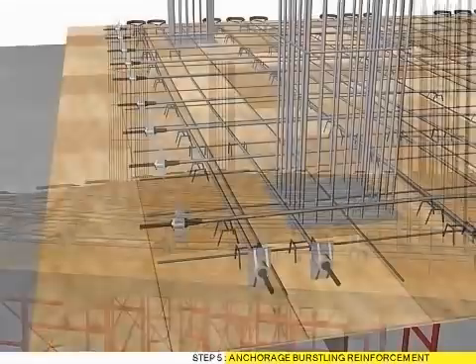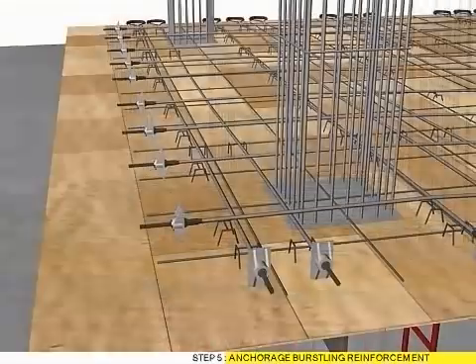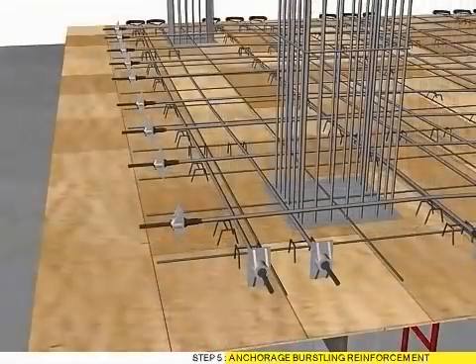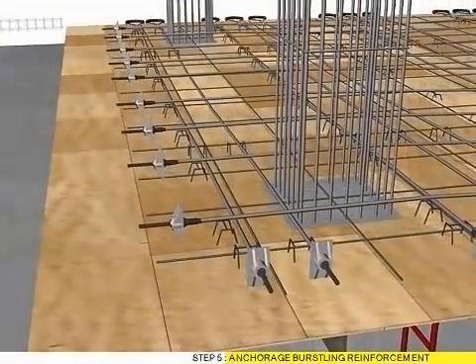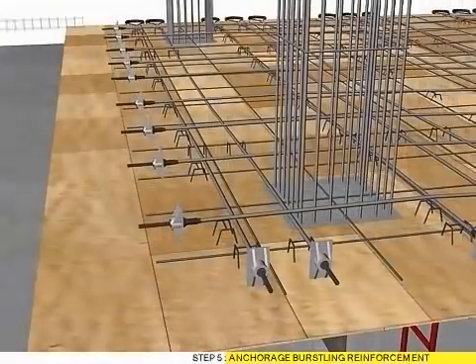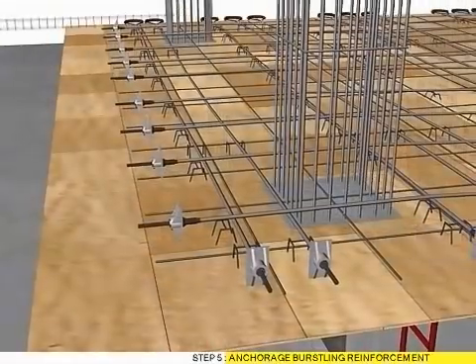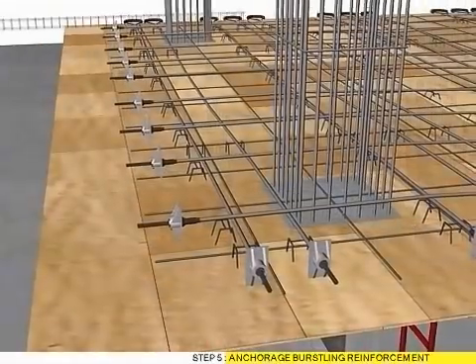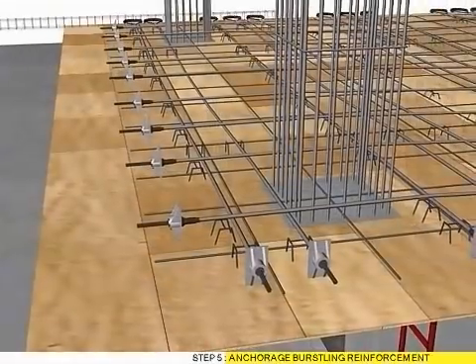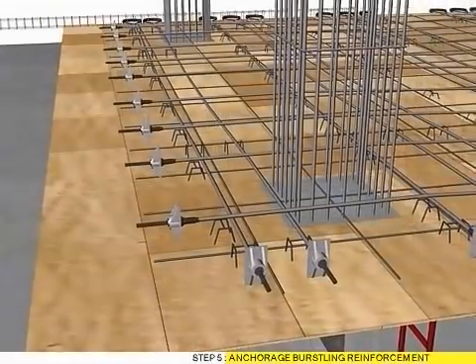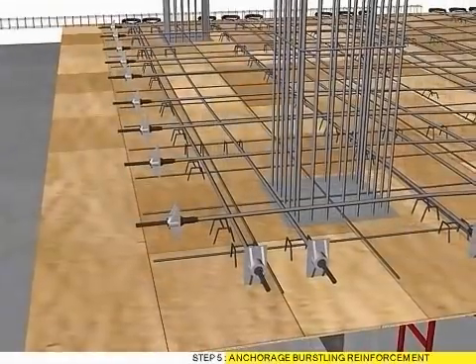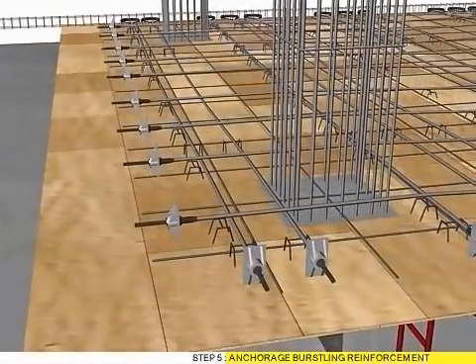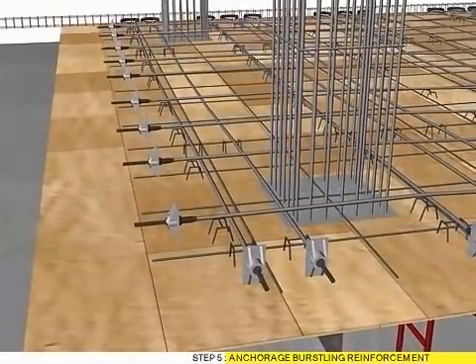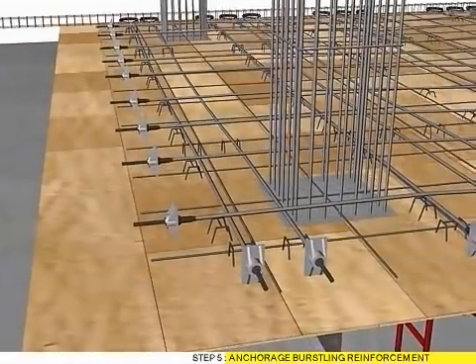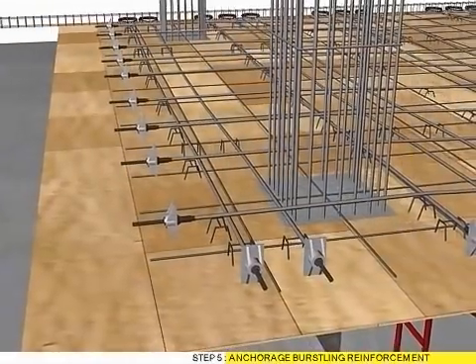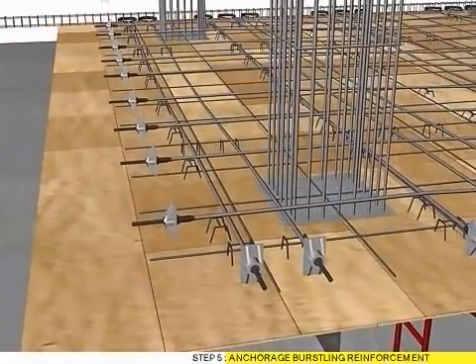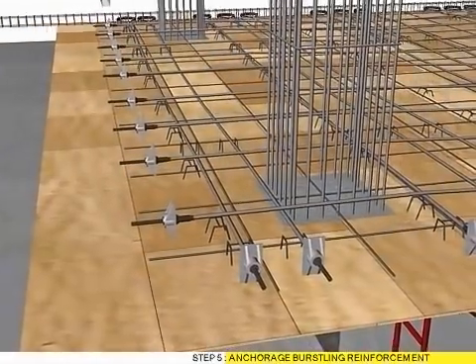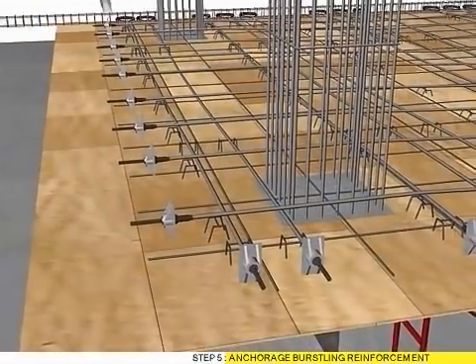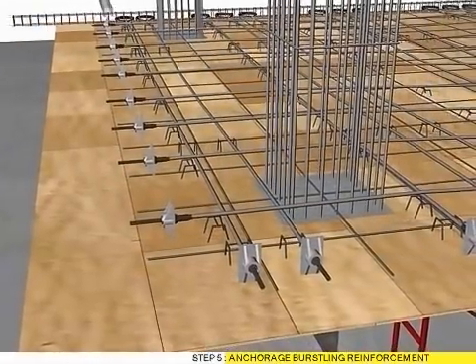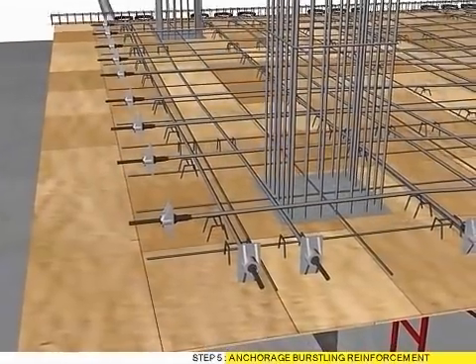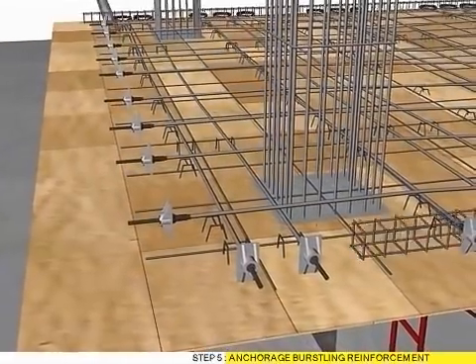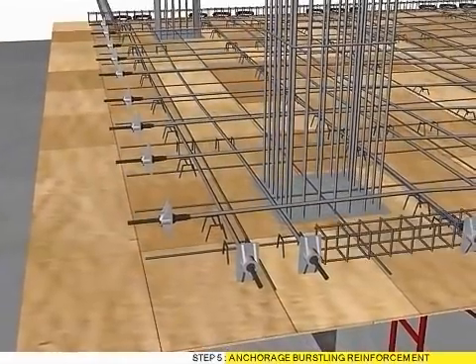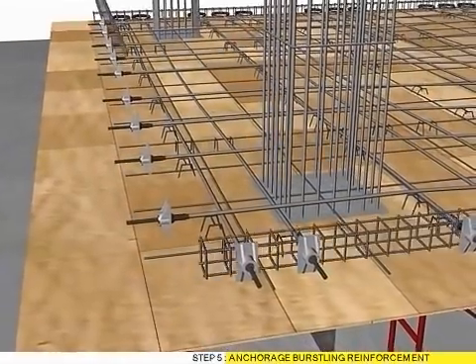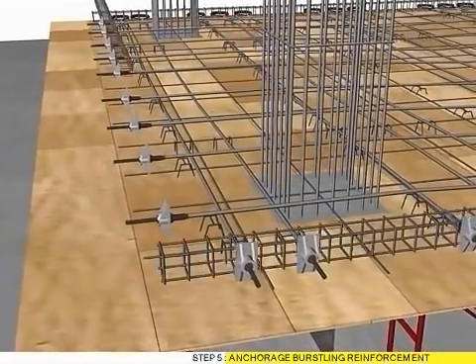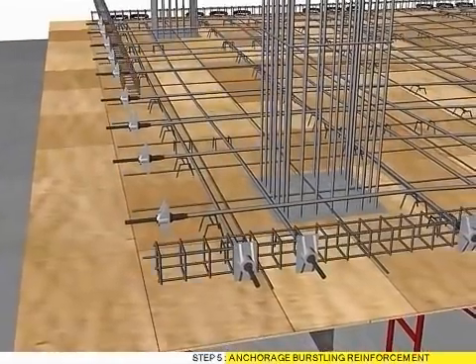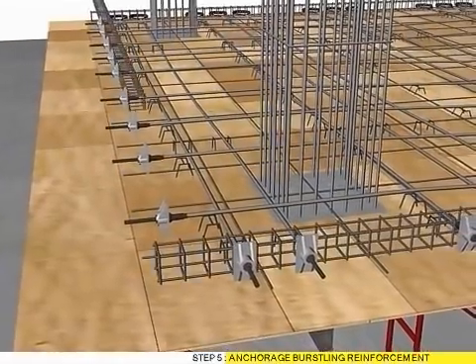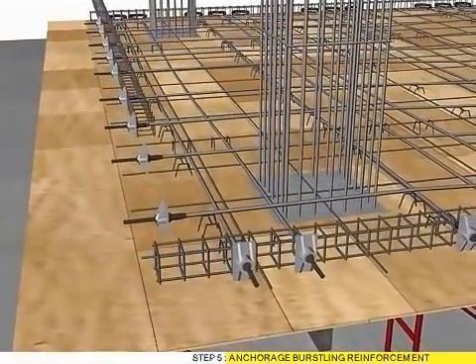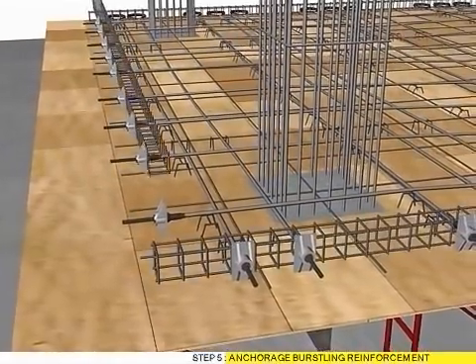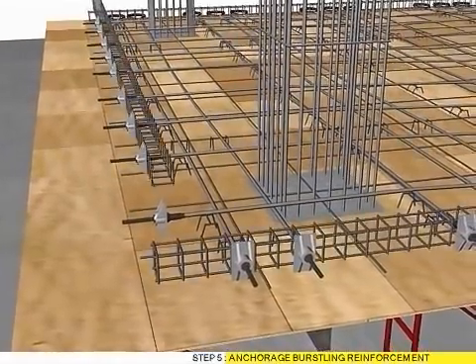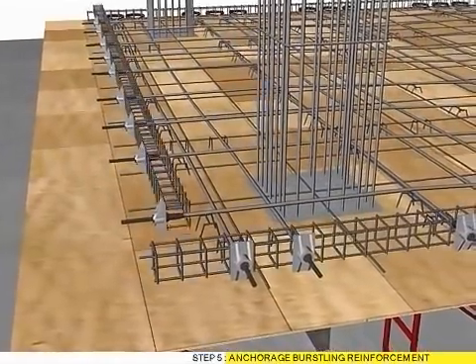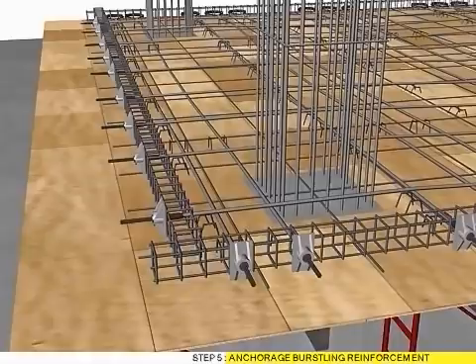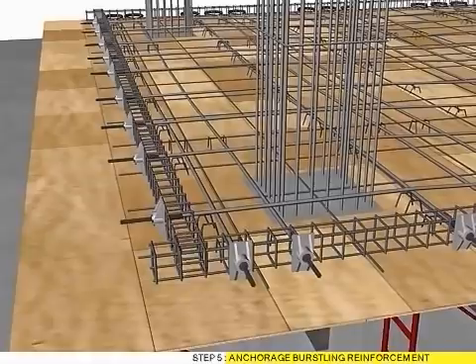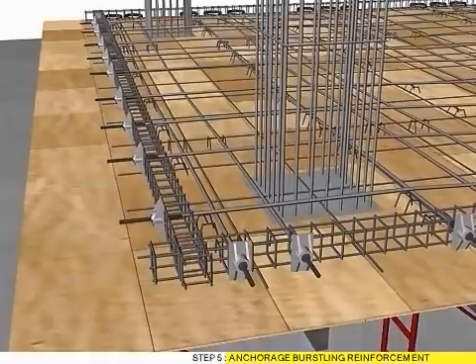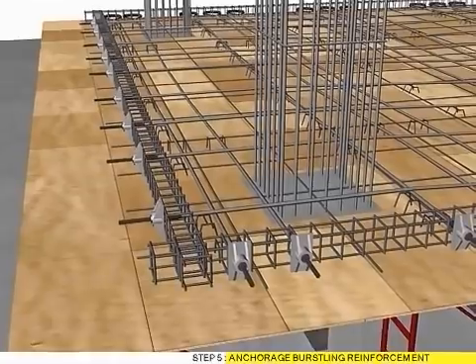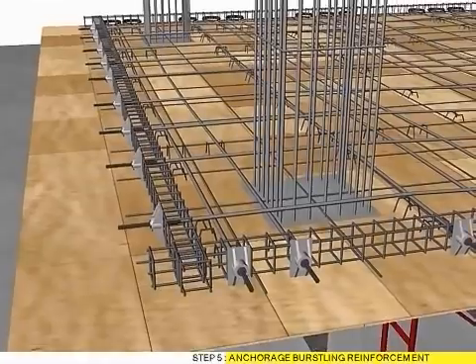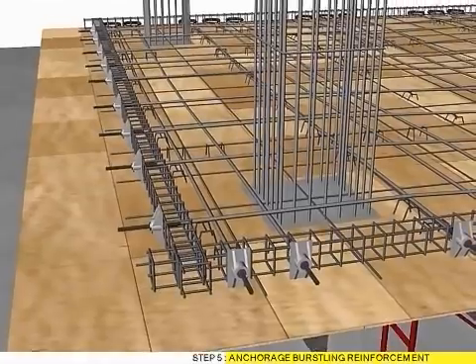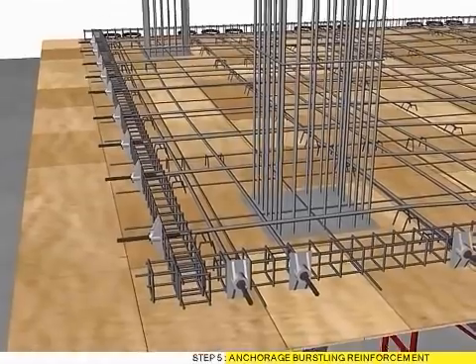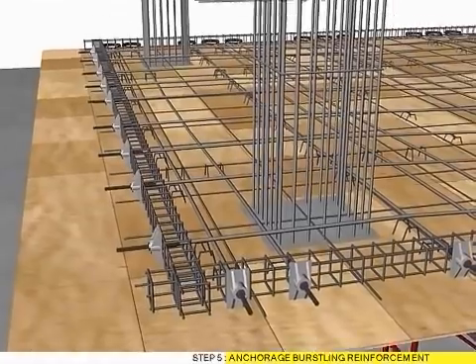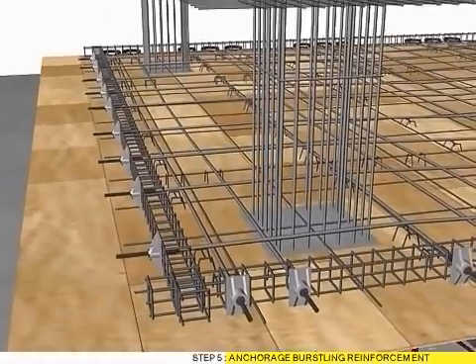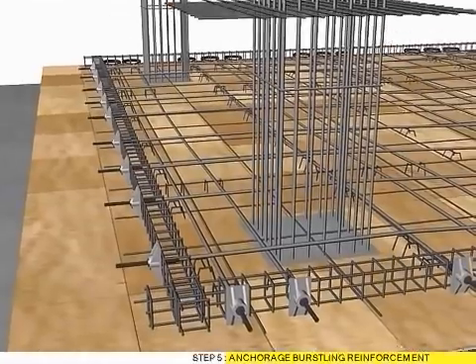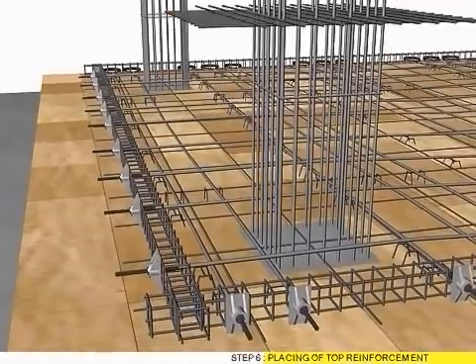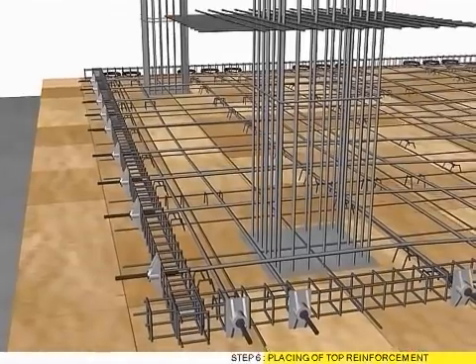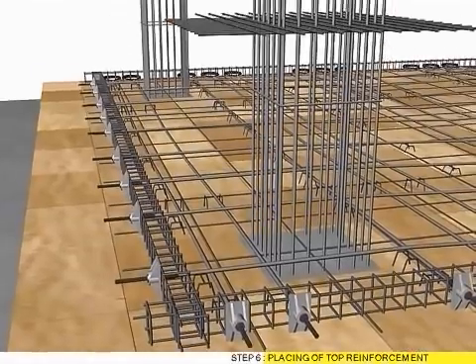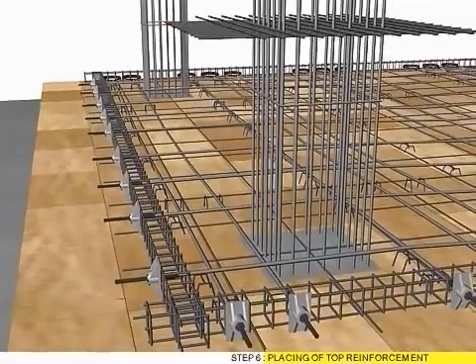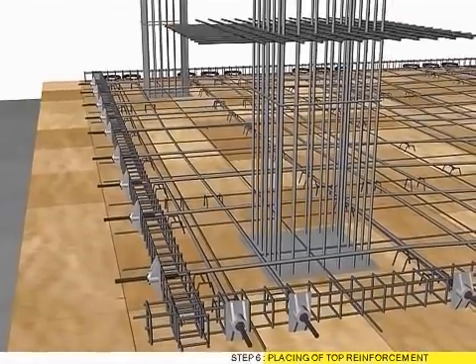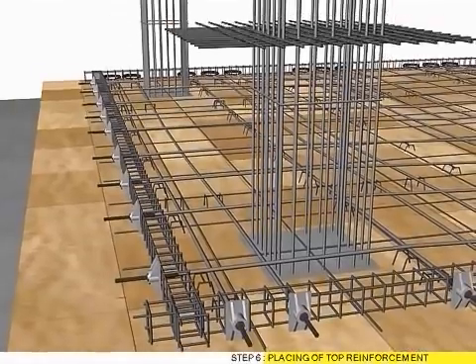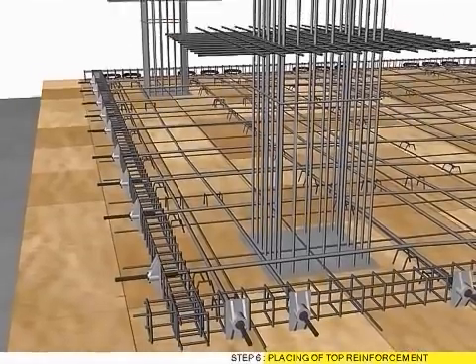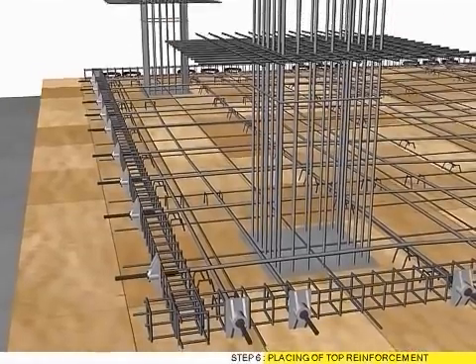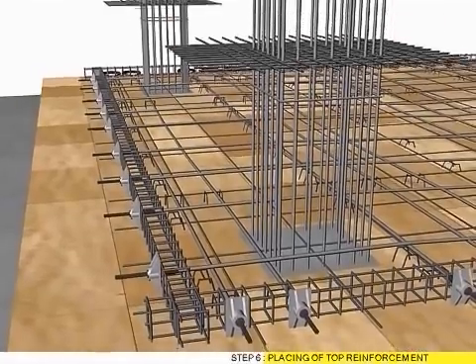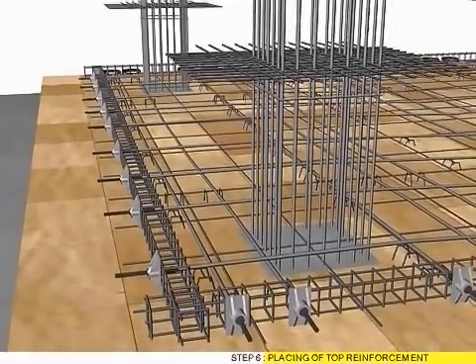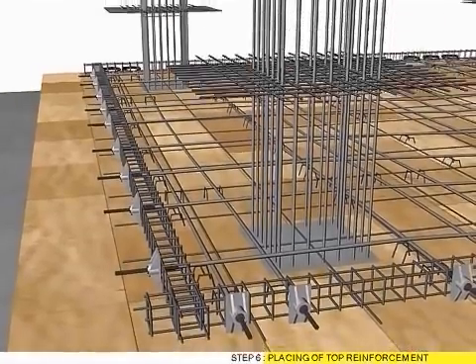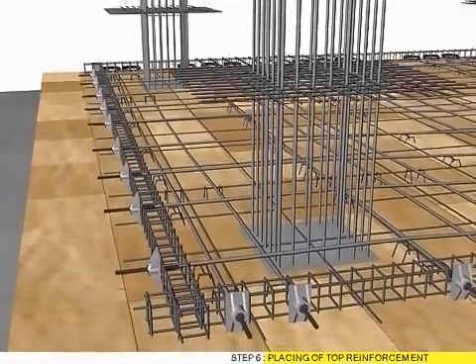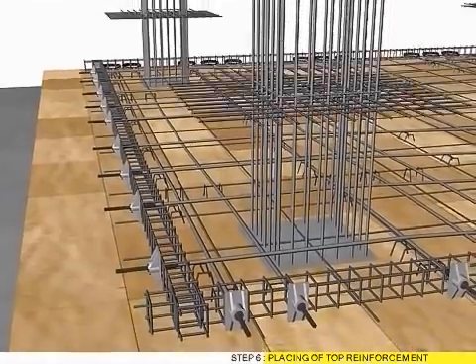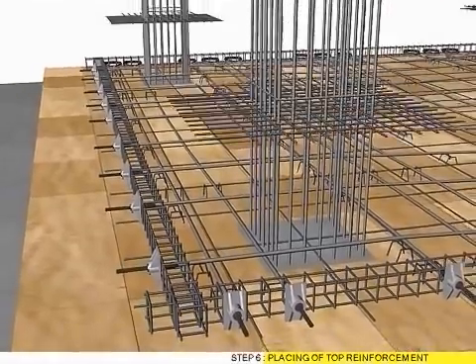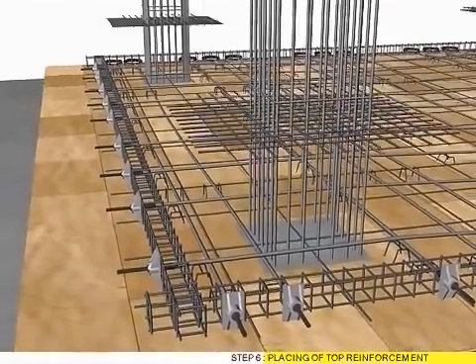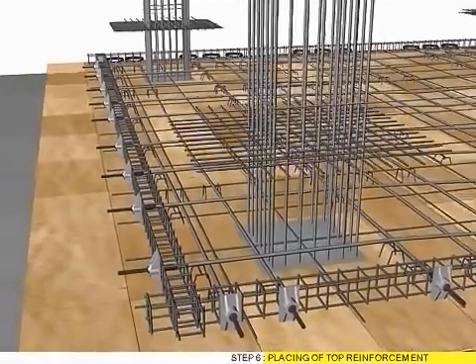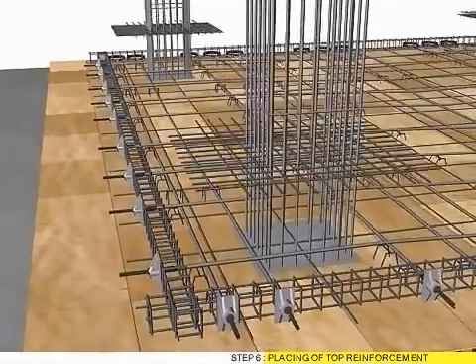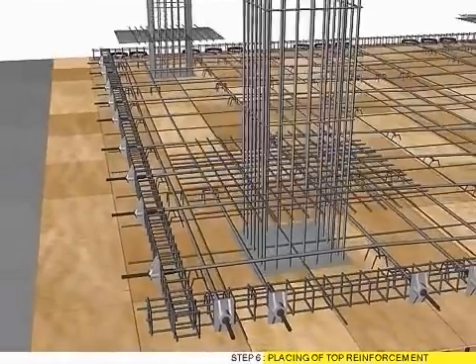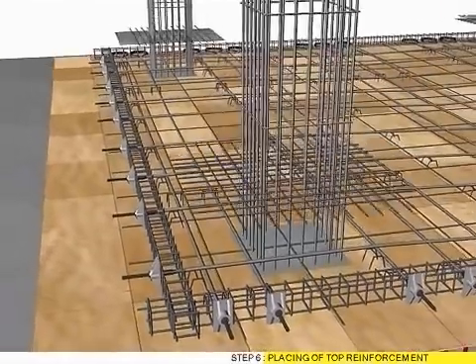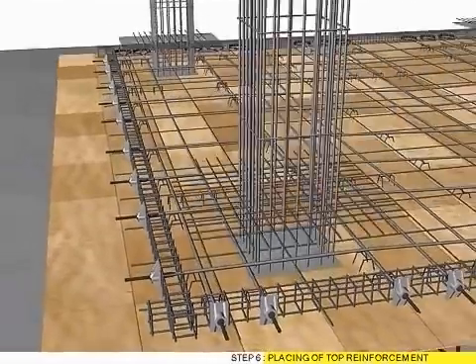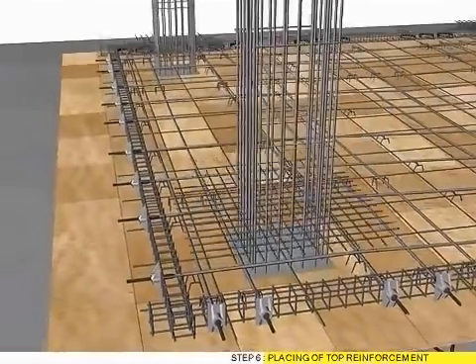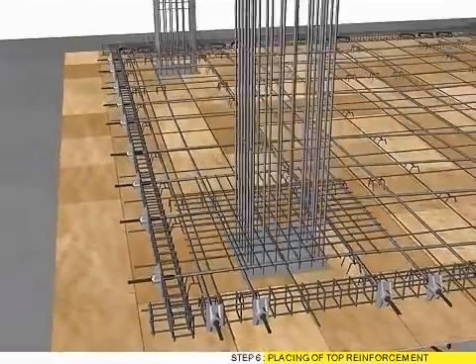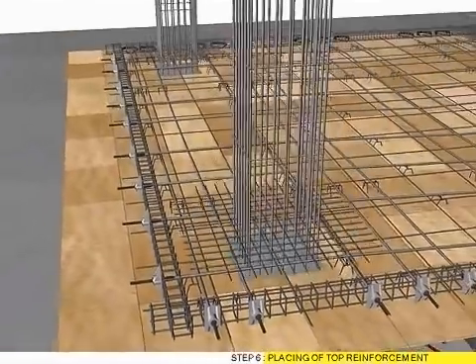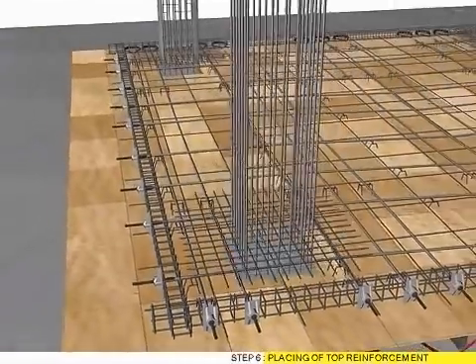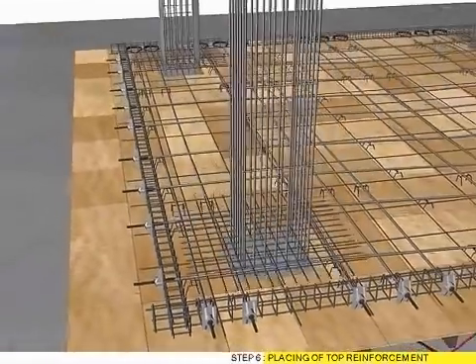Step 5: Fixing anchorage busting reinforcement. Step 6: Placing off top reinforcement.